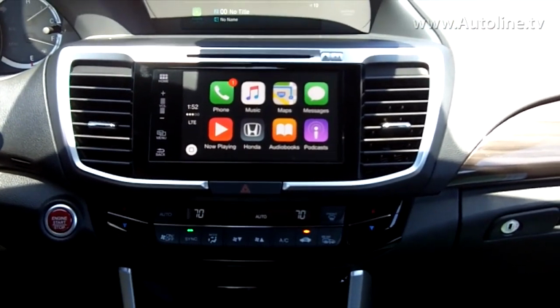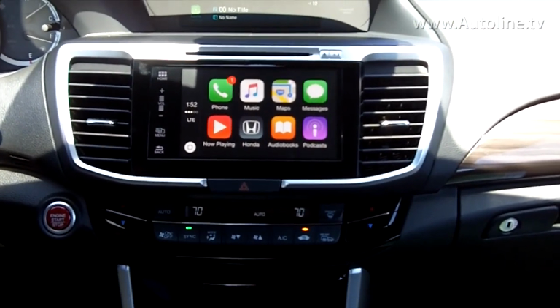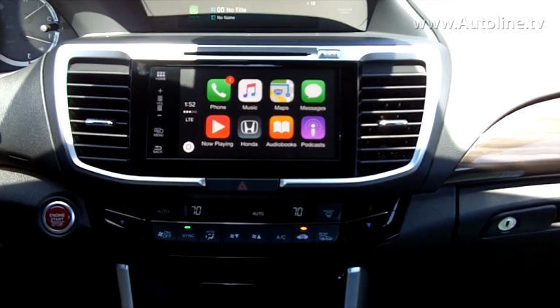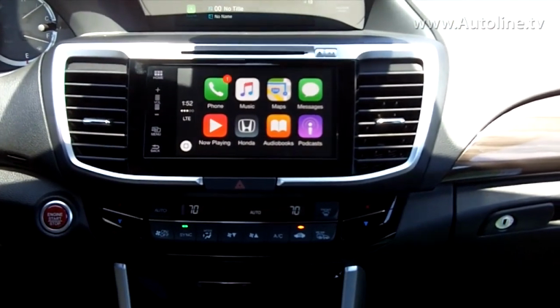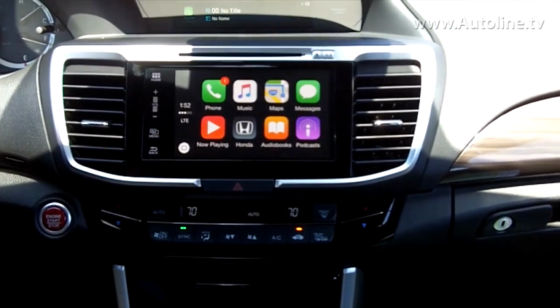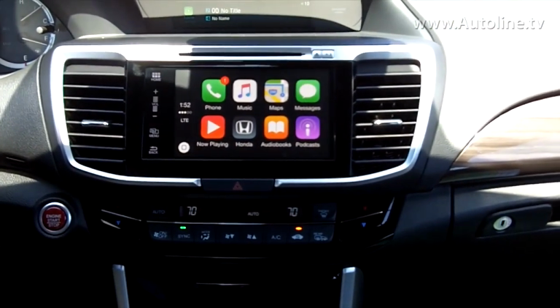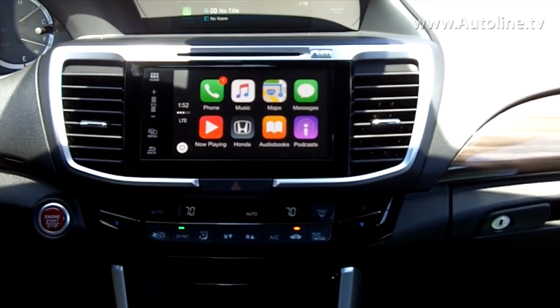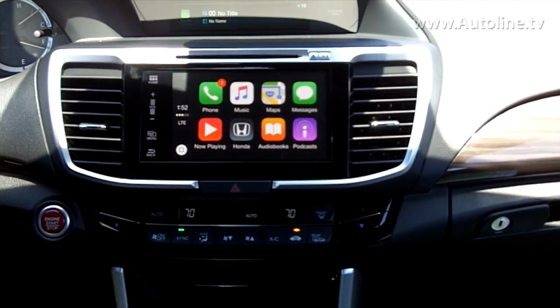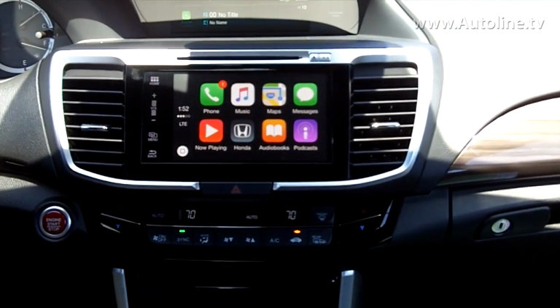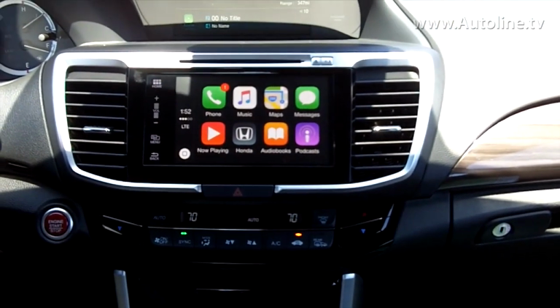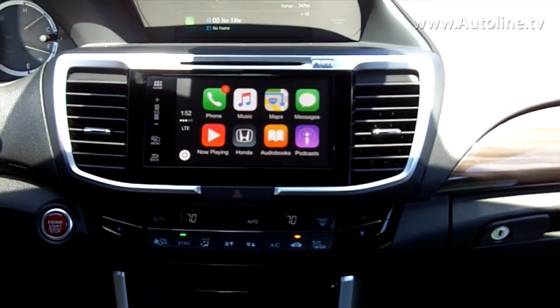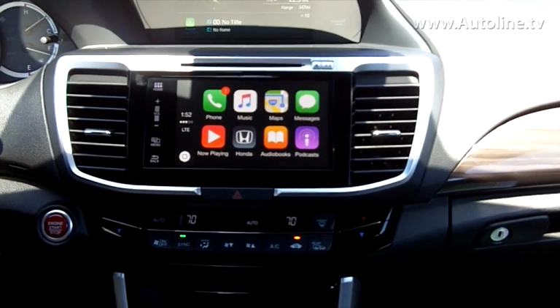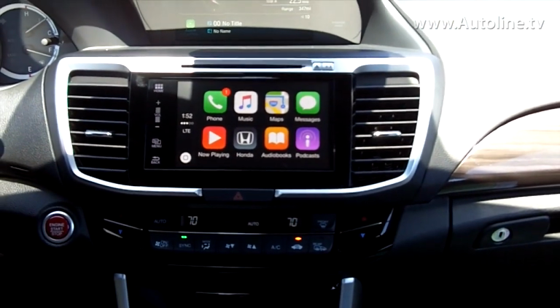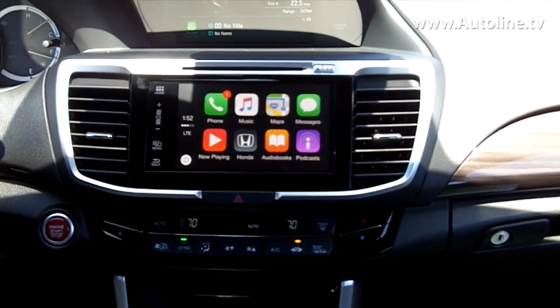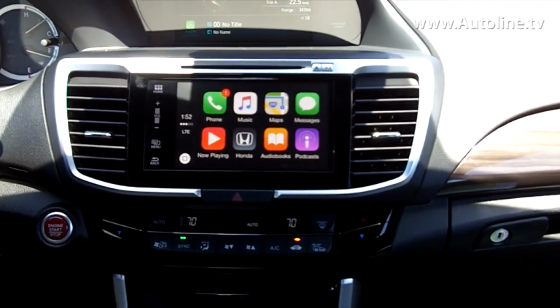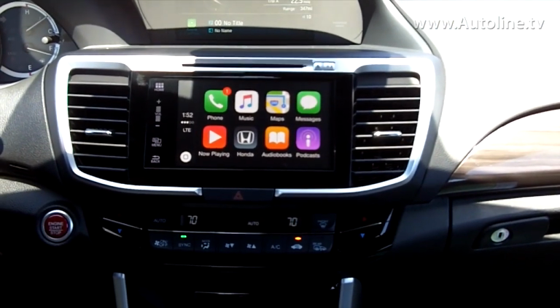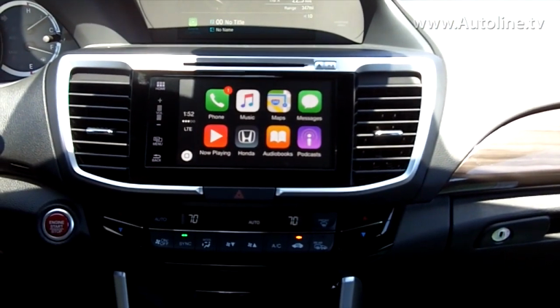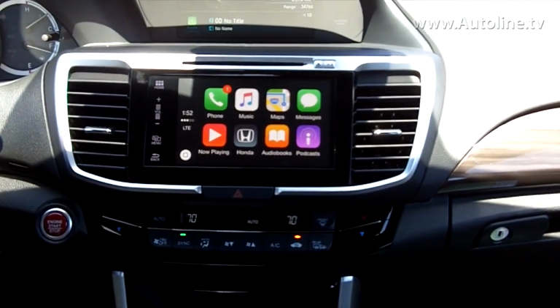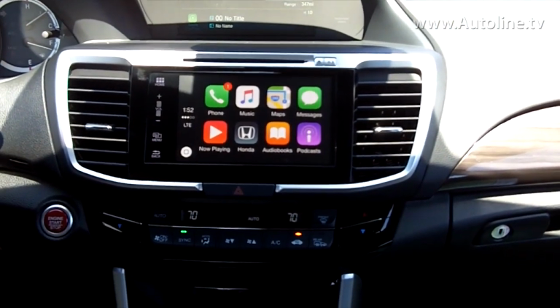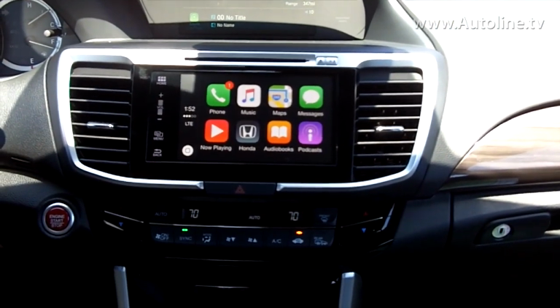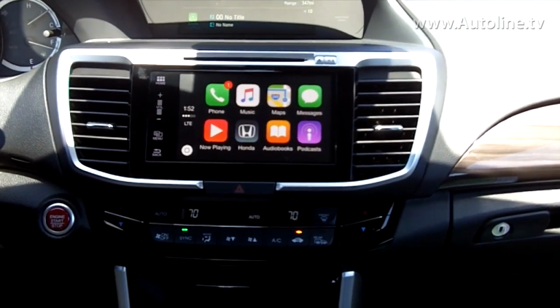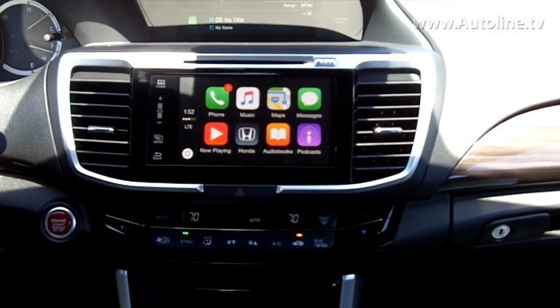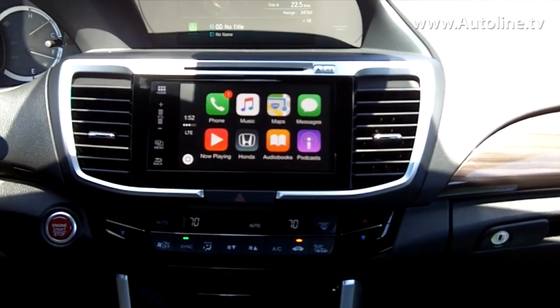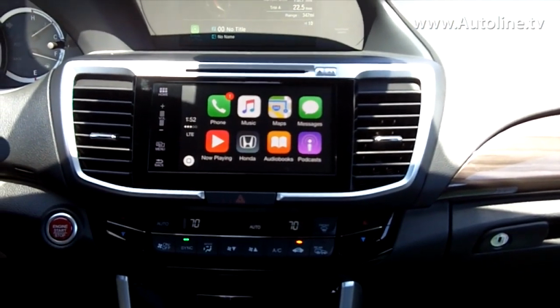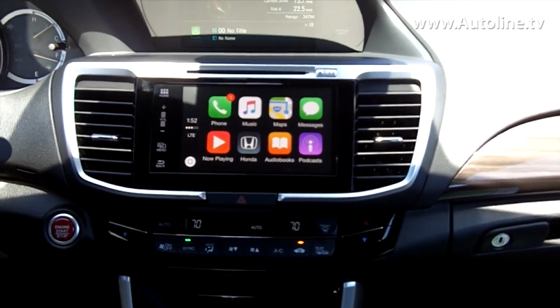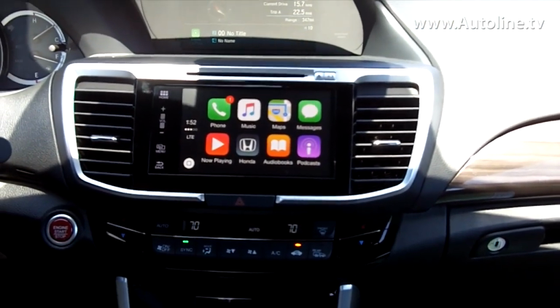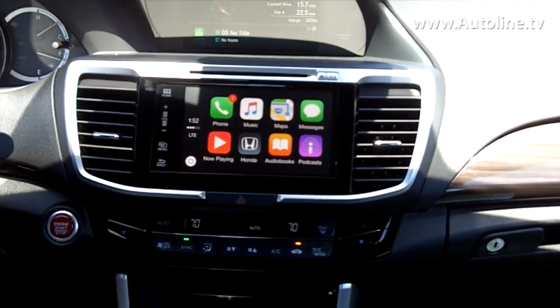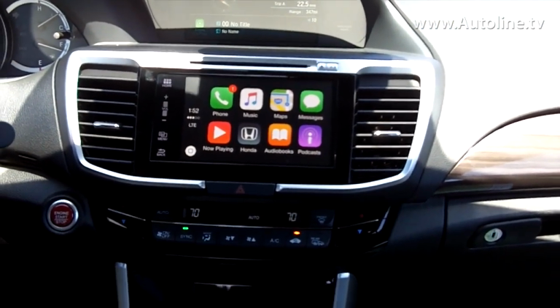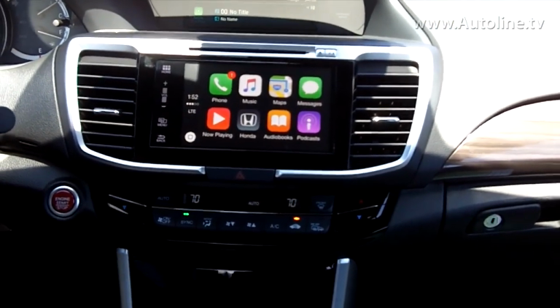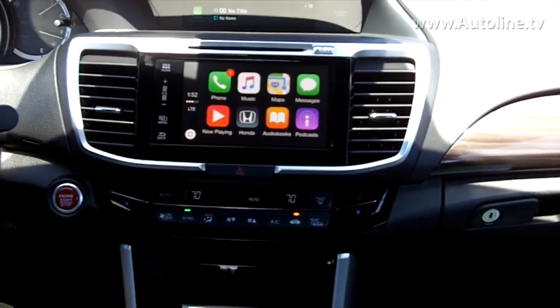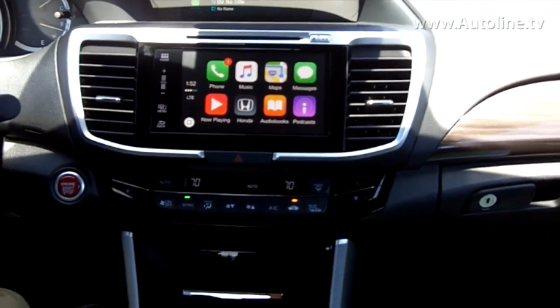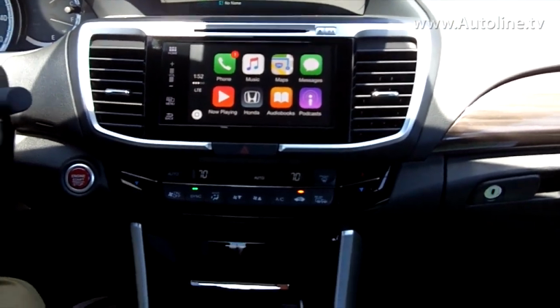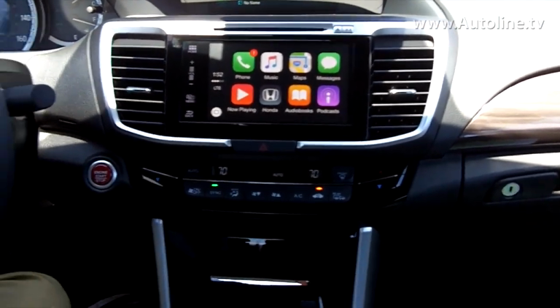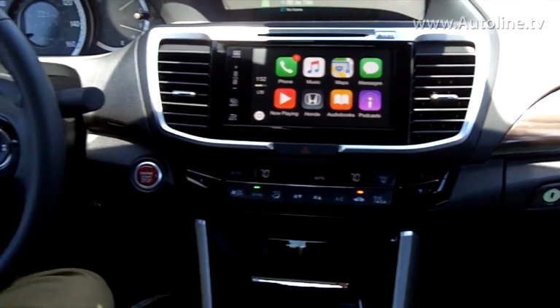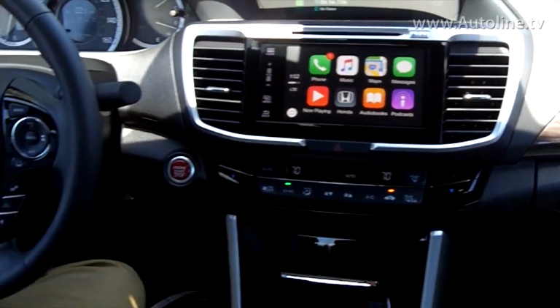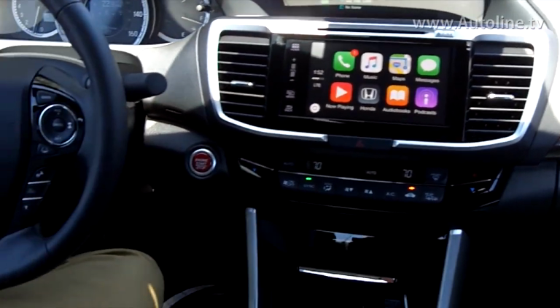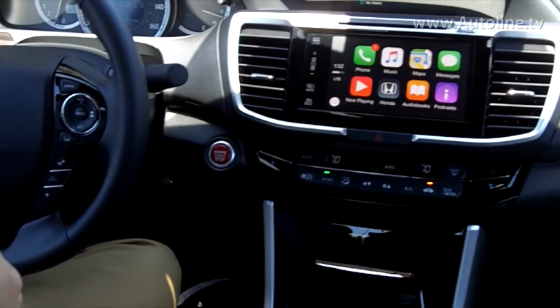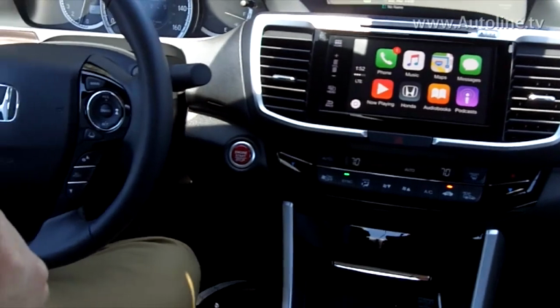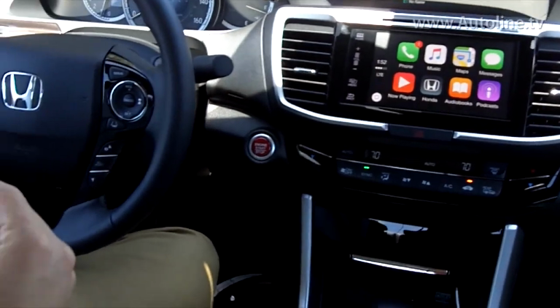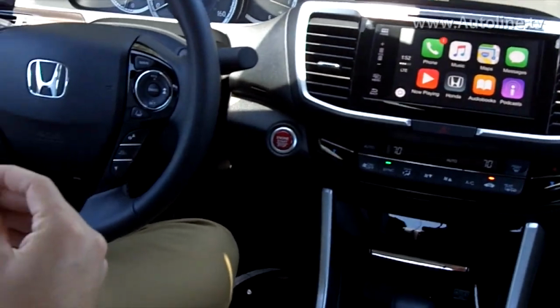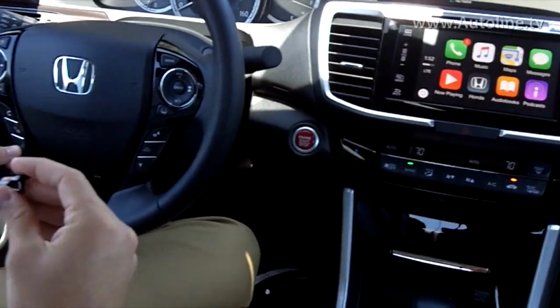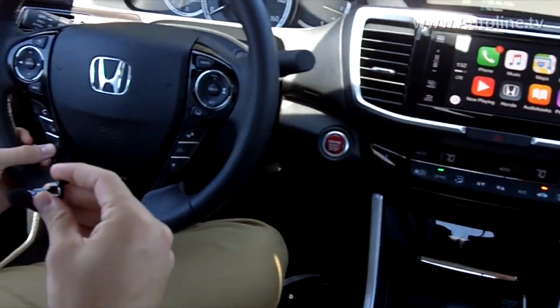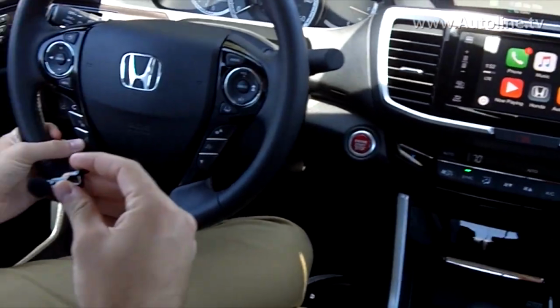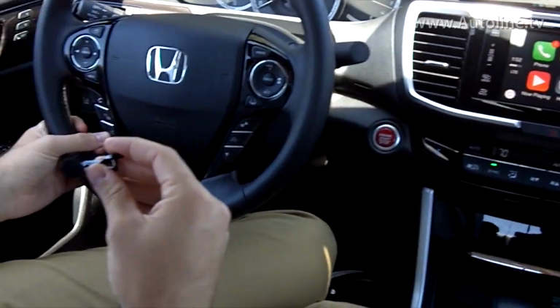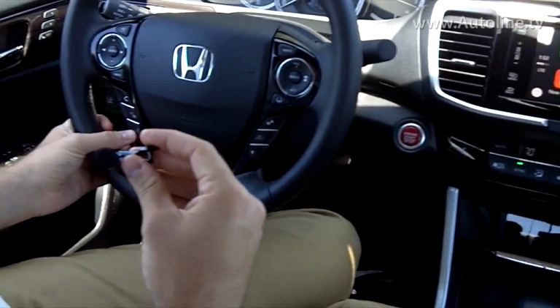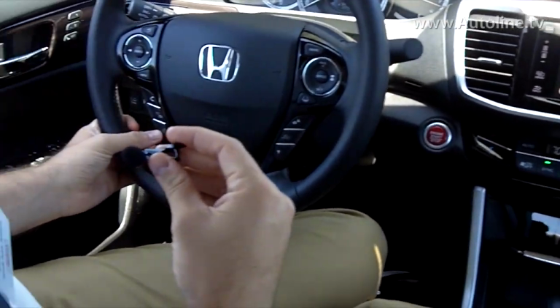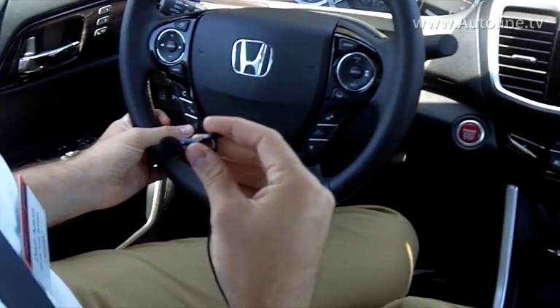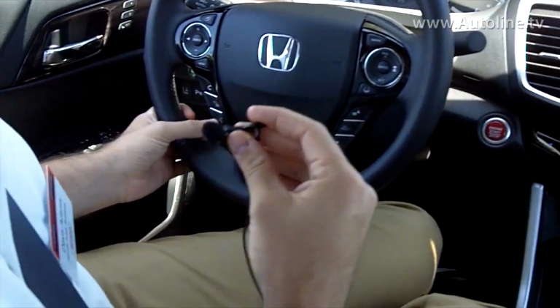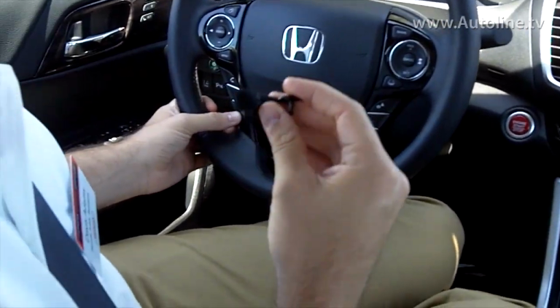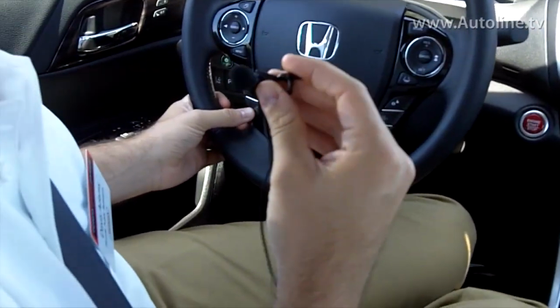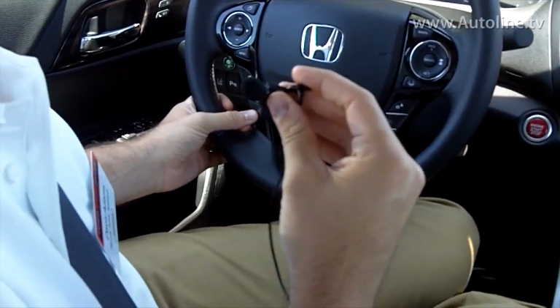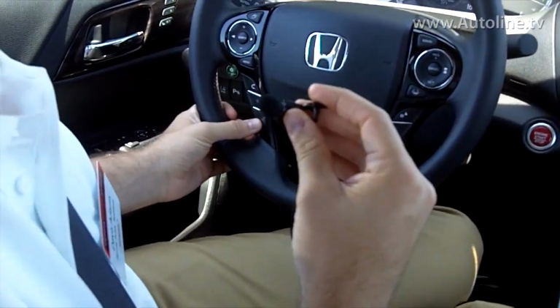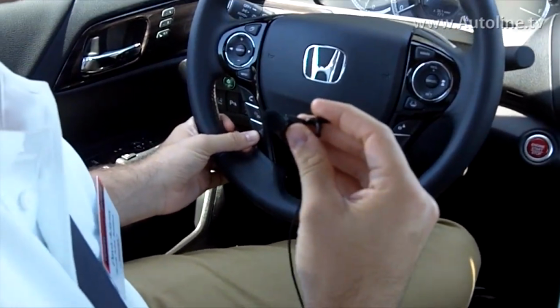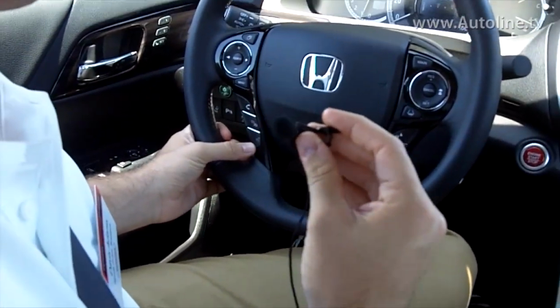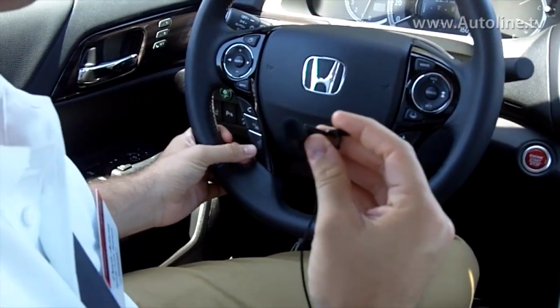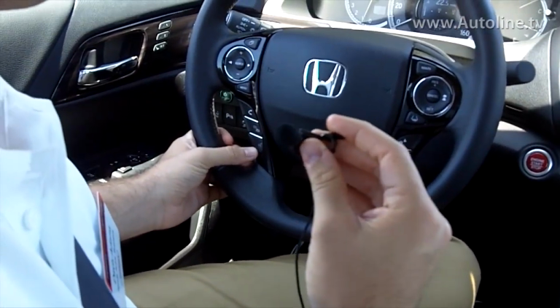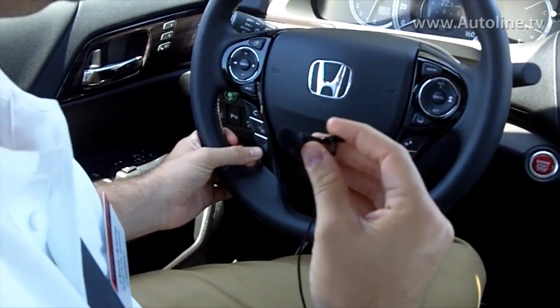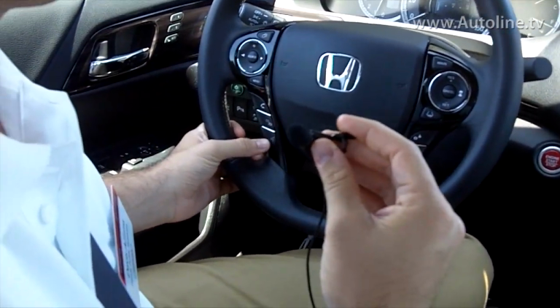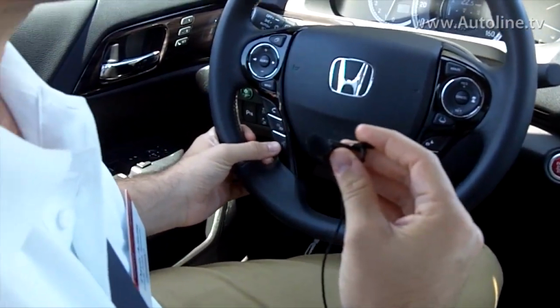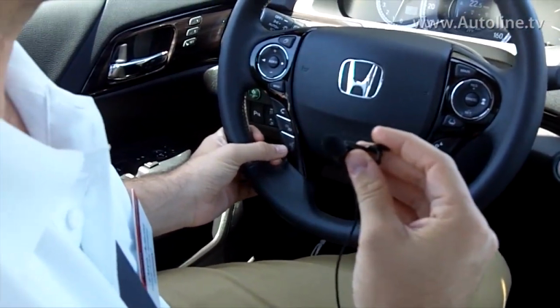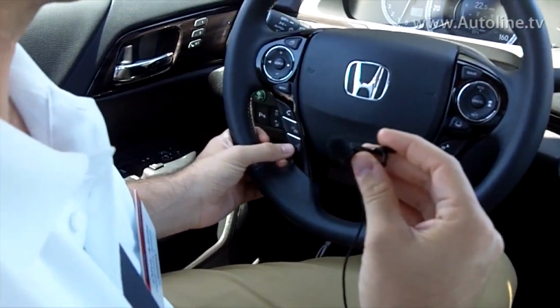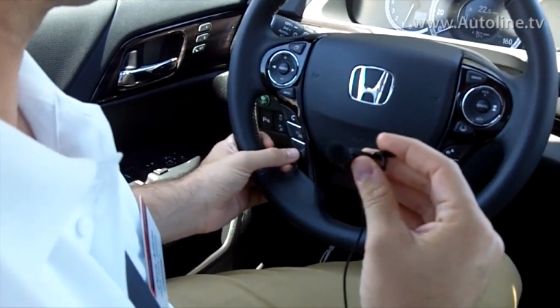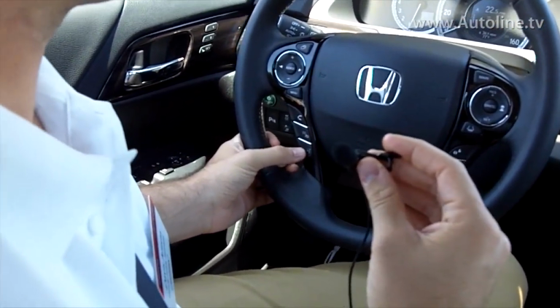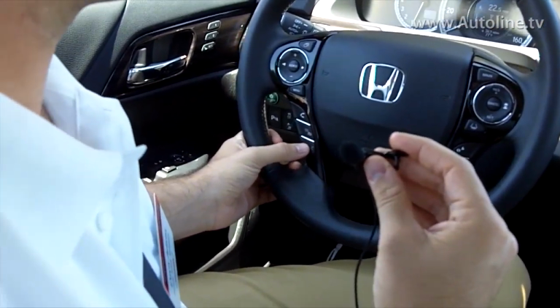The way the system works, it's all voice commanded through Siri. So, it's very easy, it's very intuitive, and I'll show you how this works.